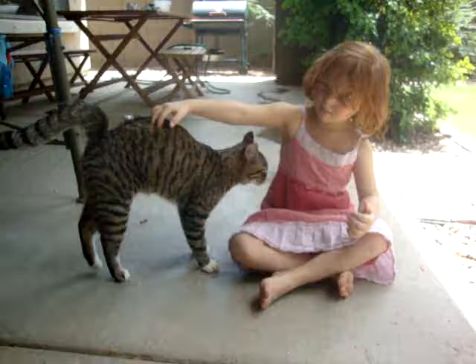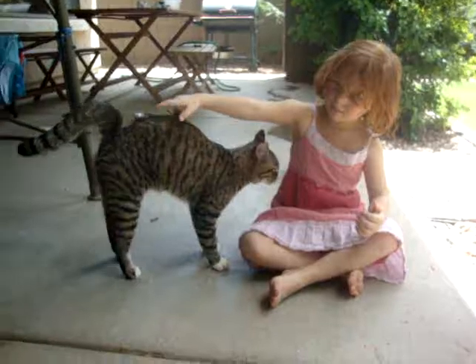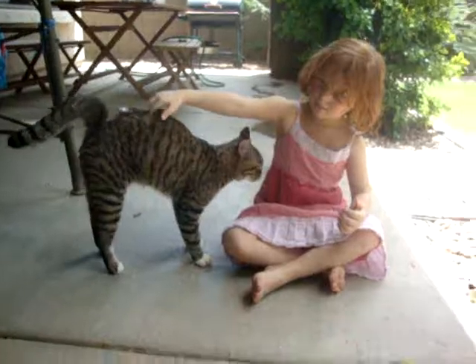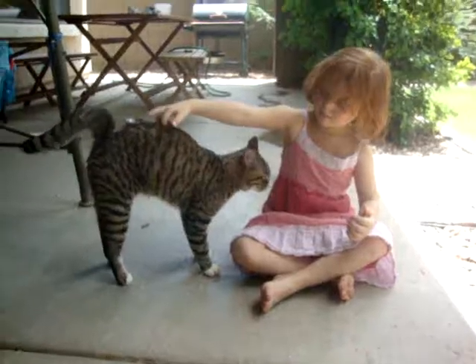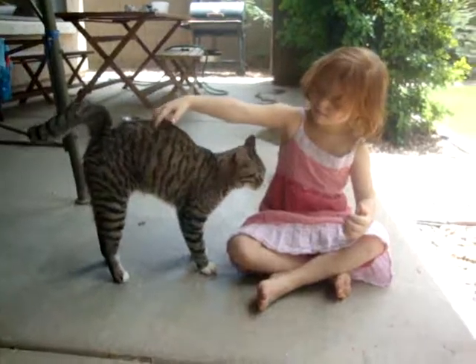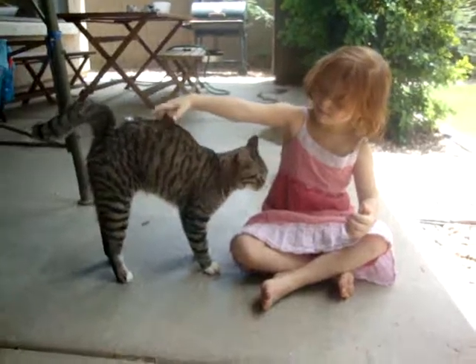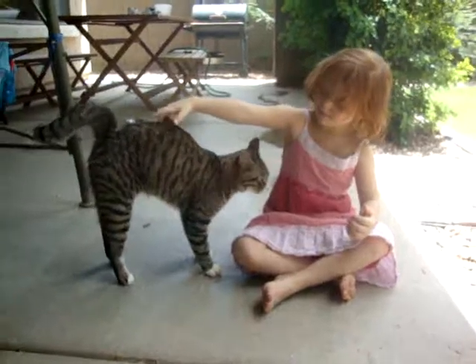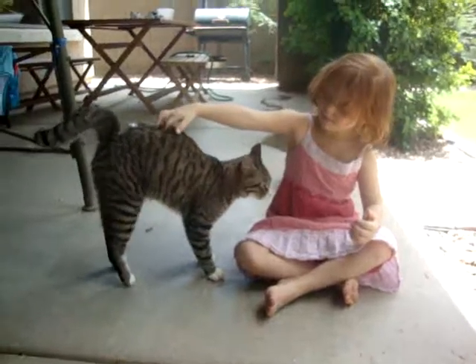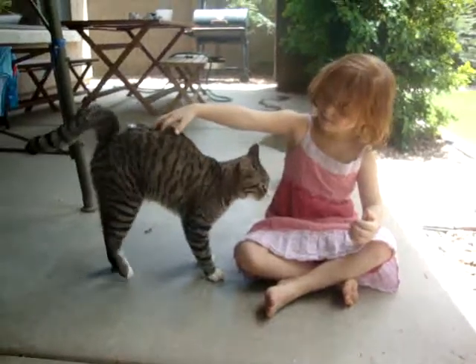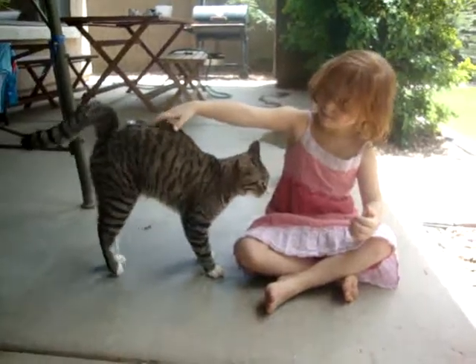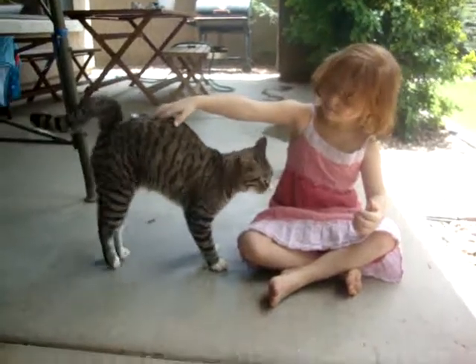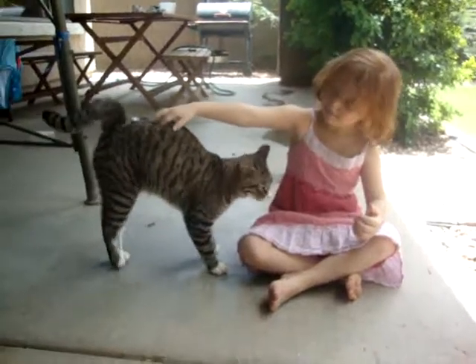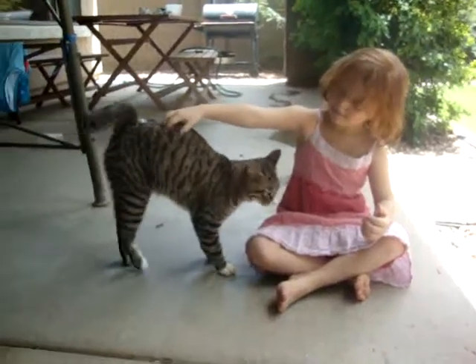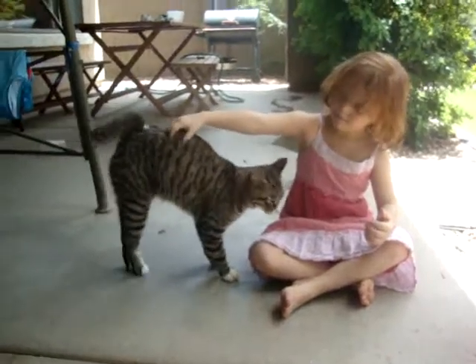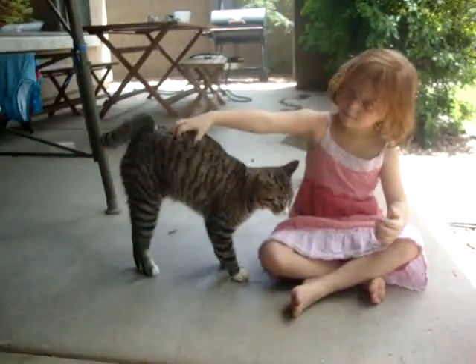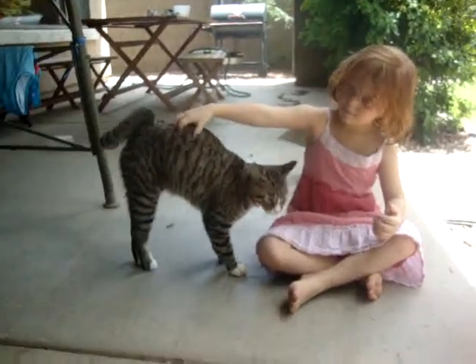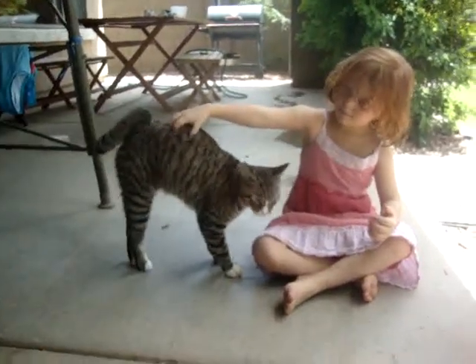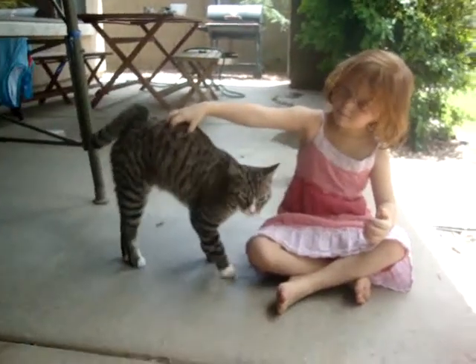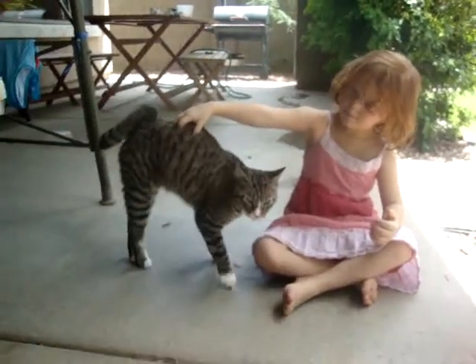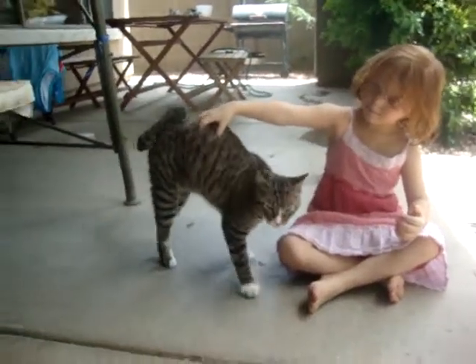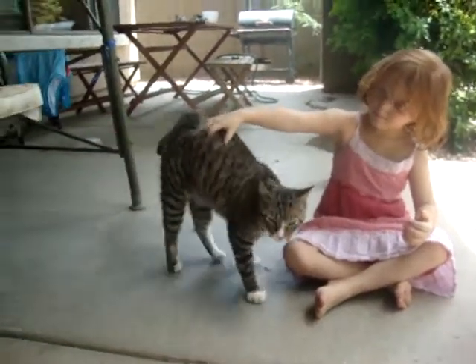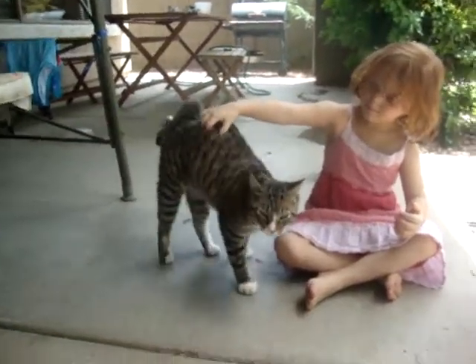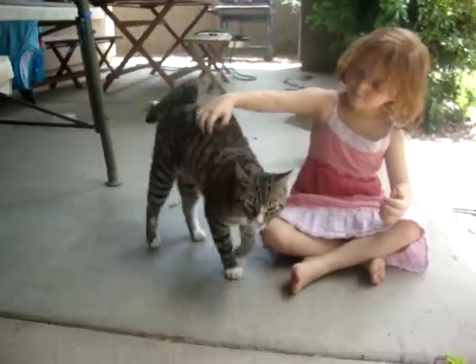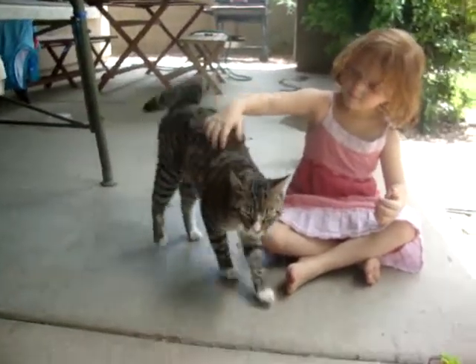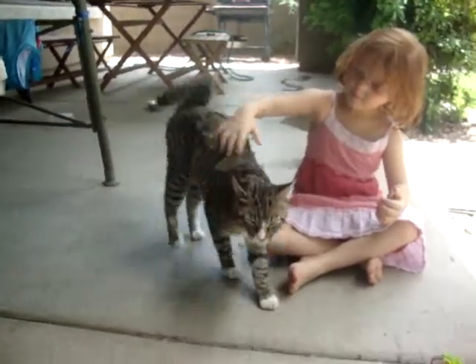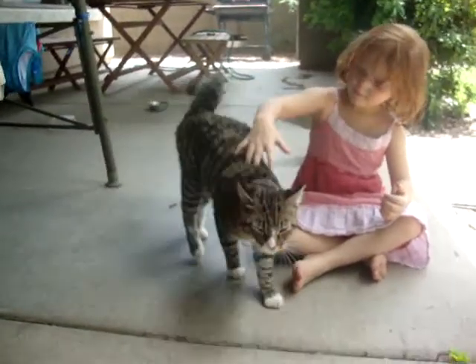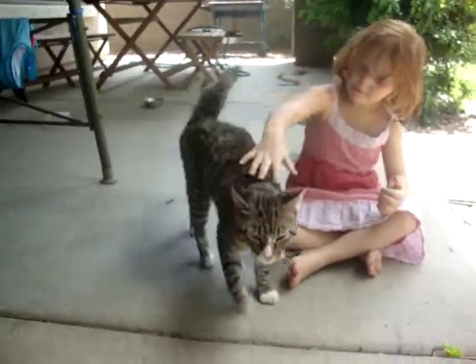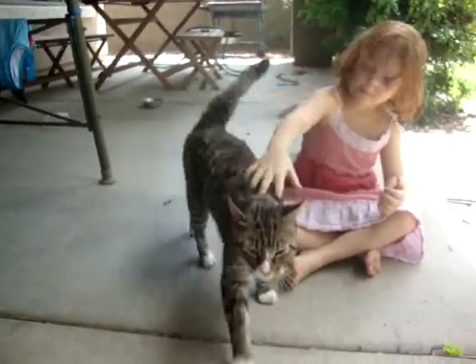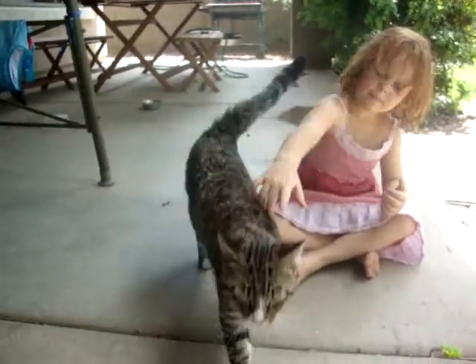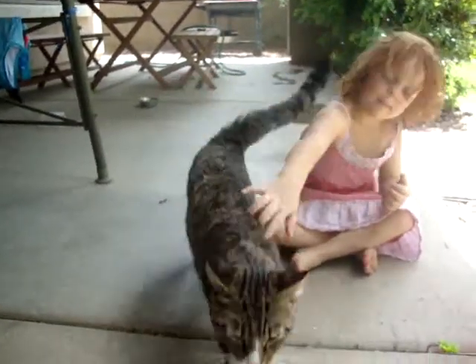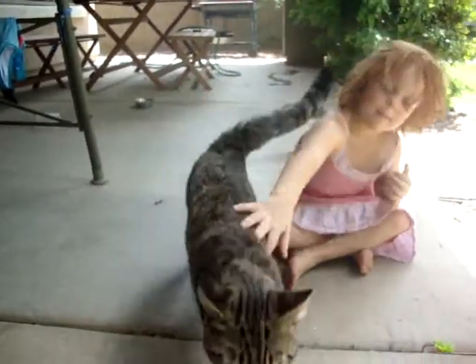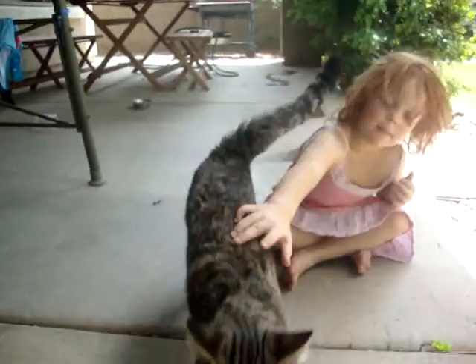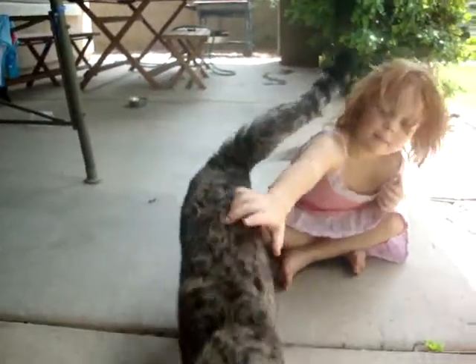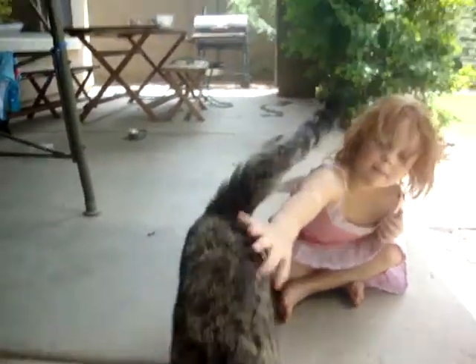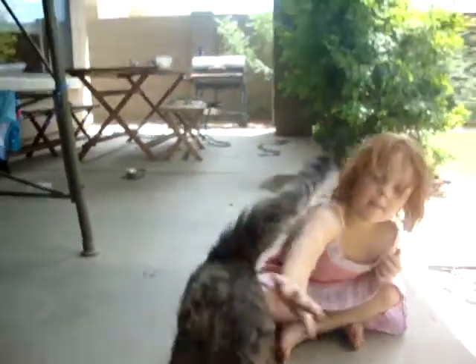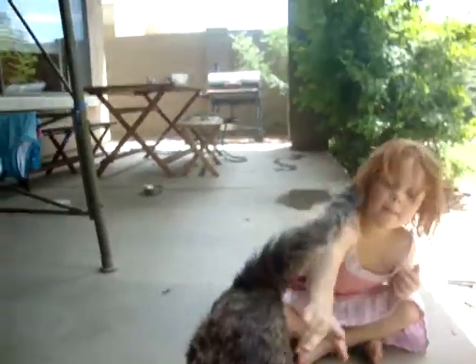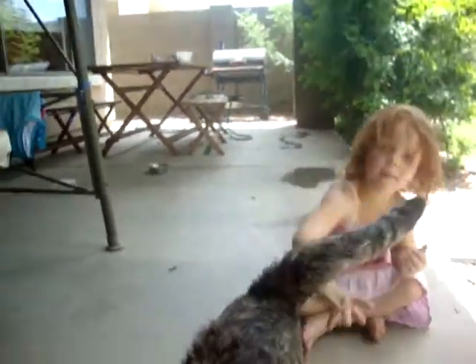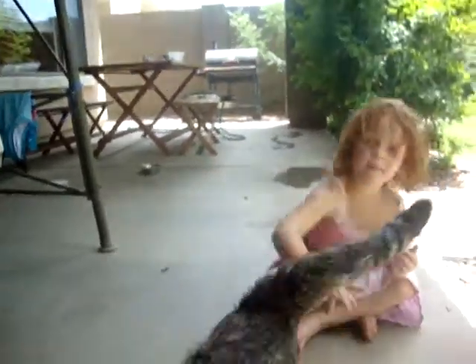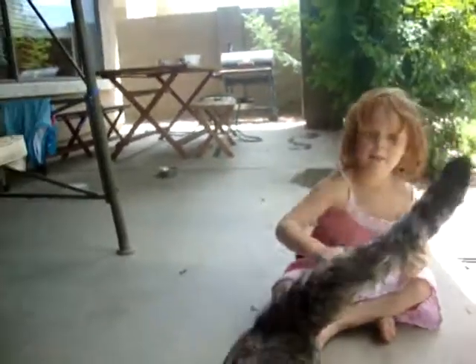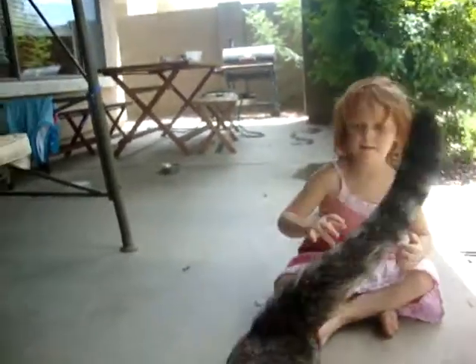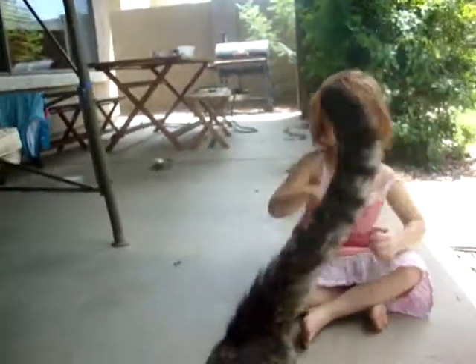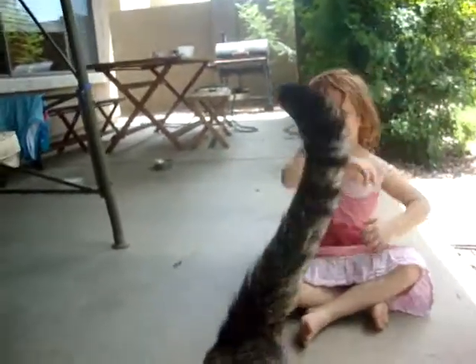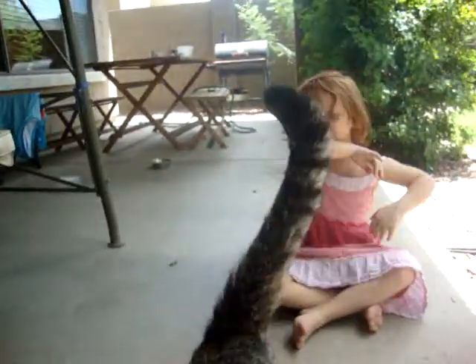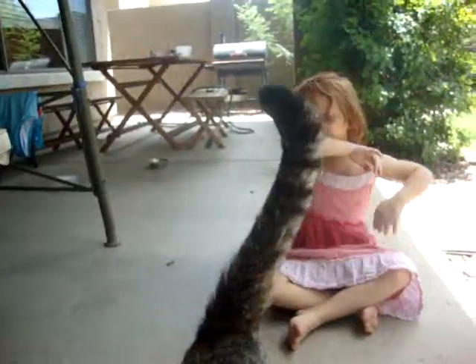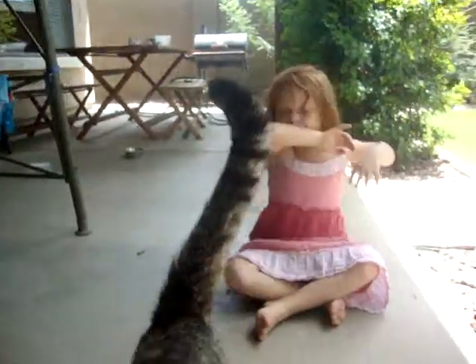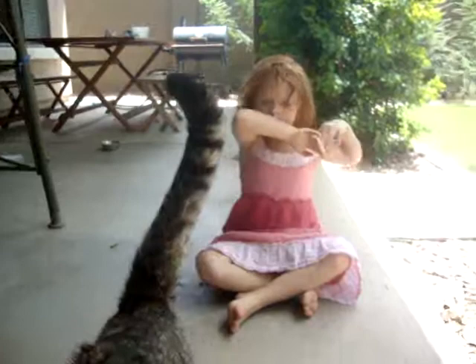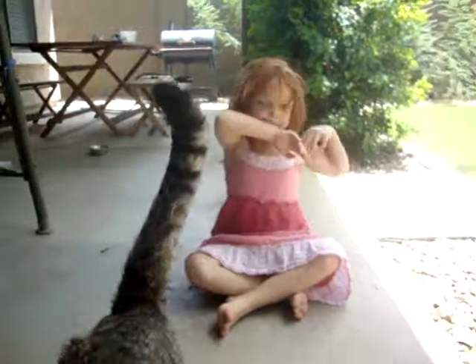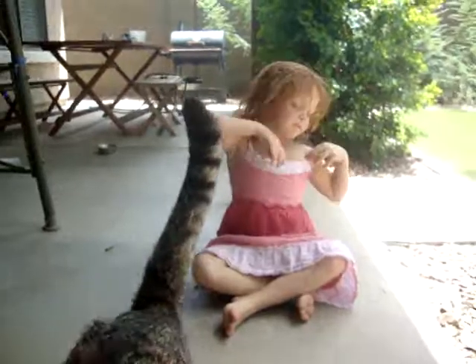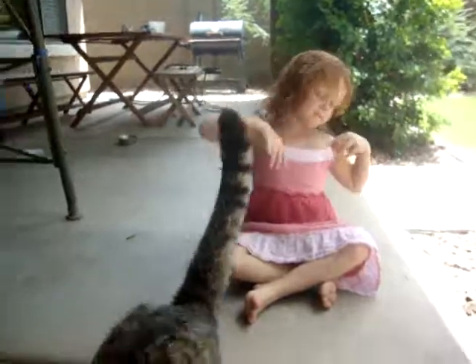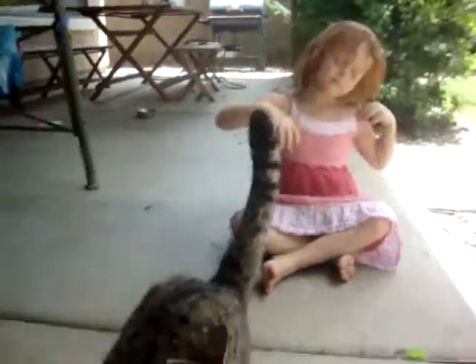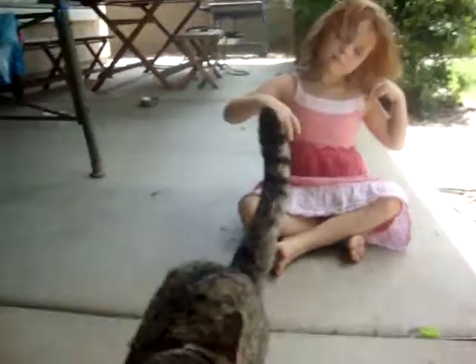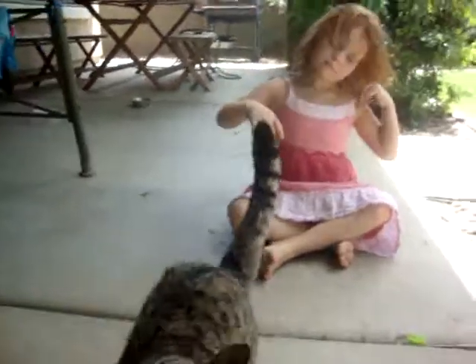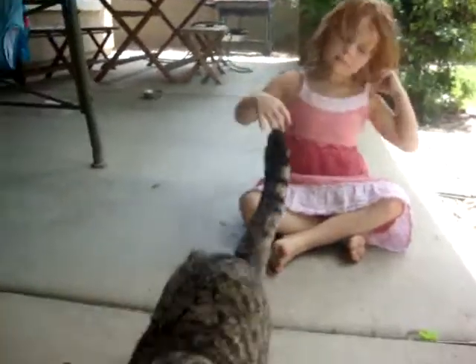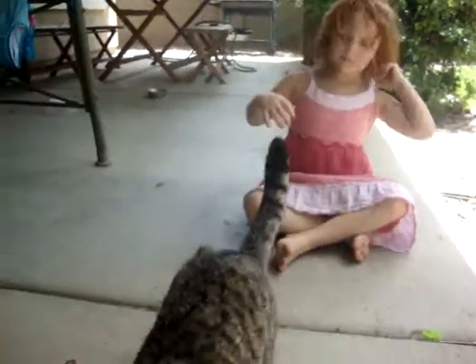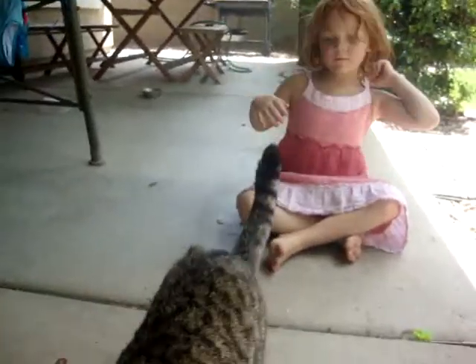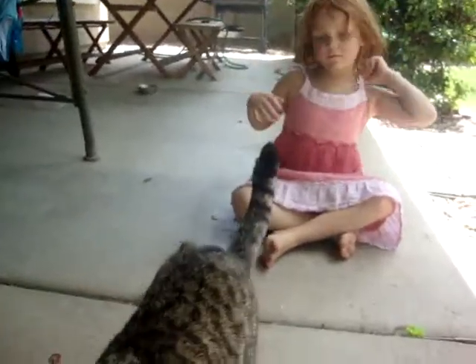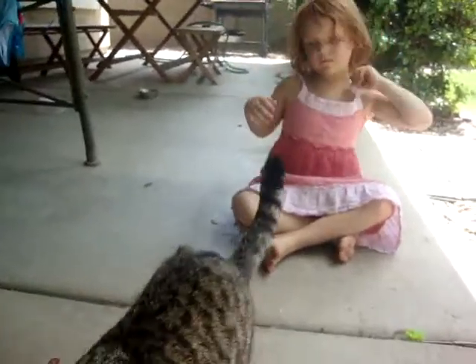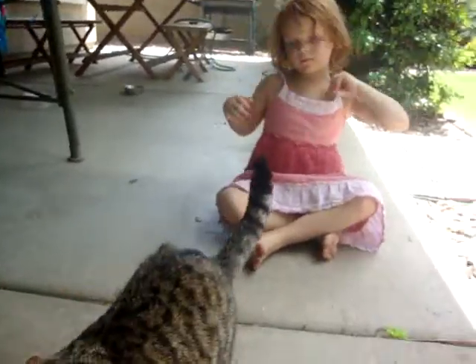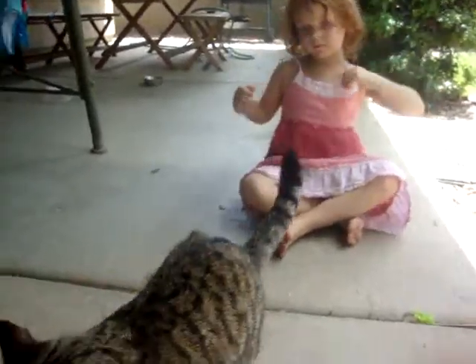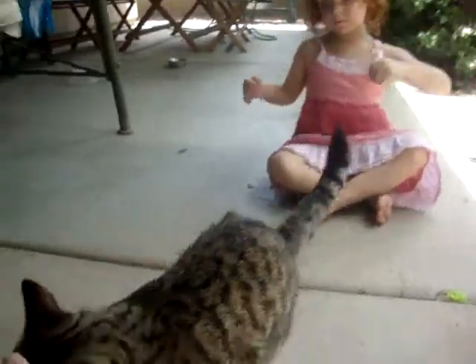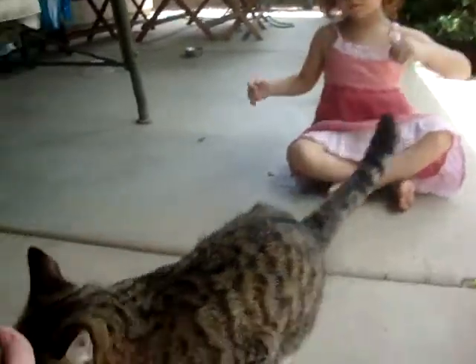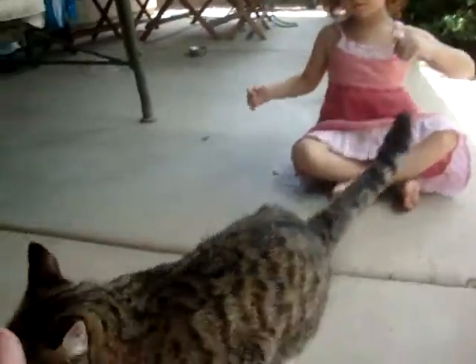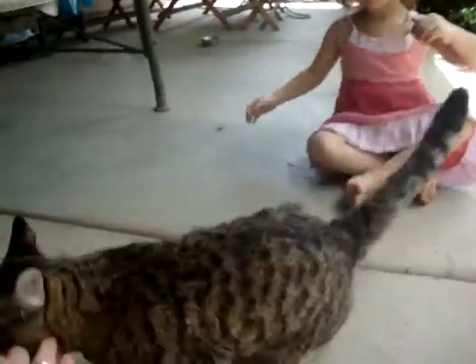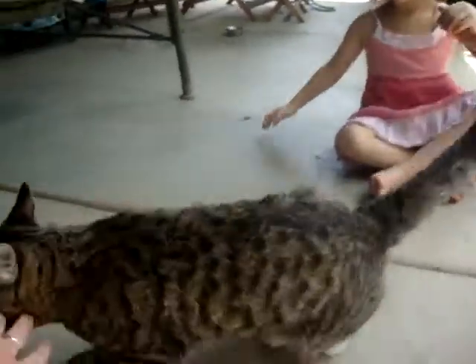This is Stripes. He is a boy kitty. We don't know how old he is. He's coming to play with me. Go back to little girl.